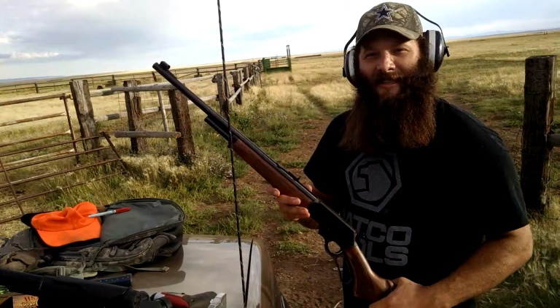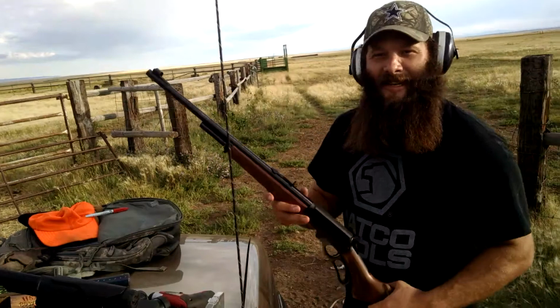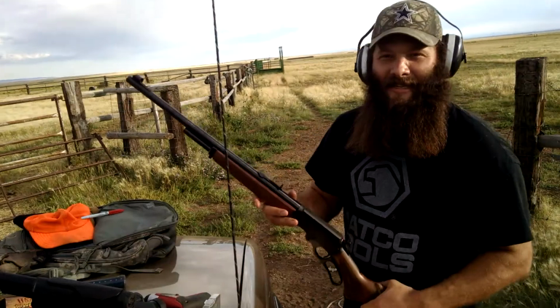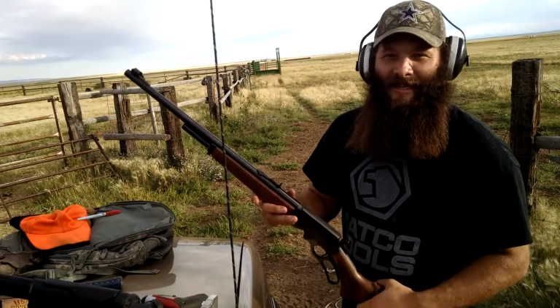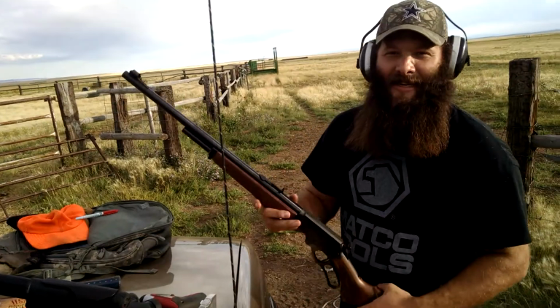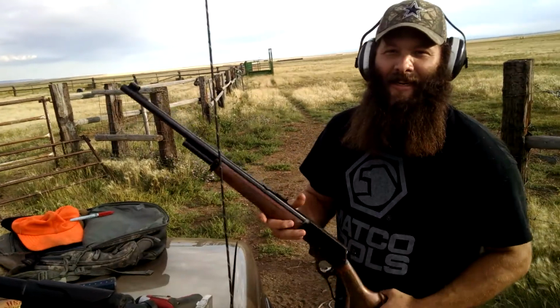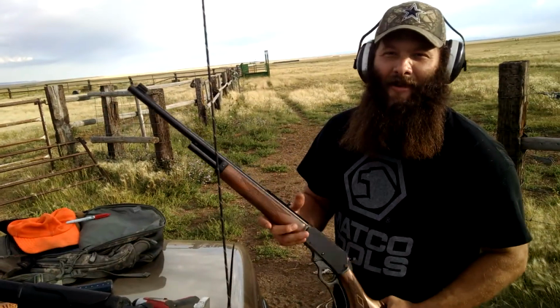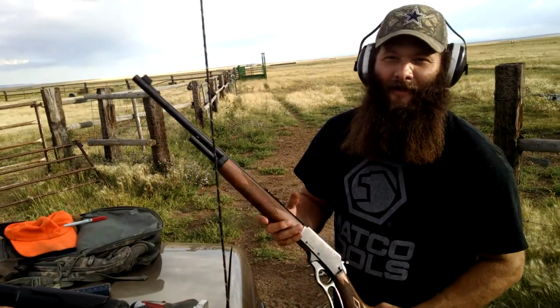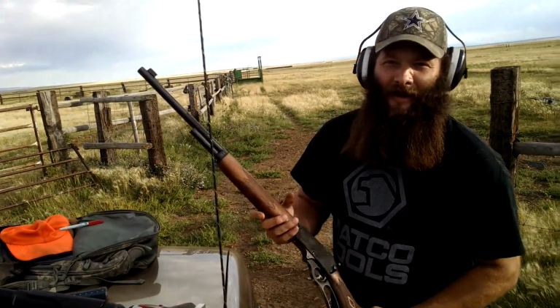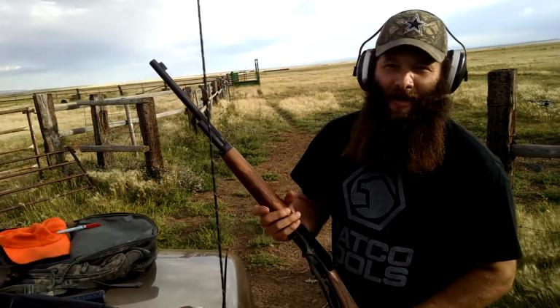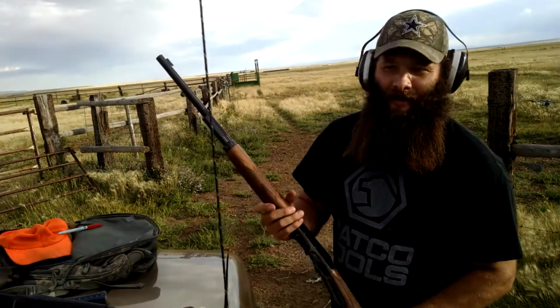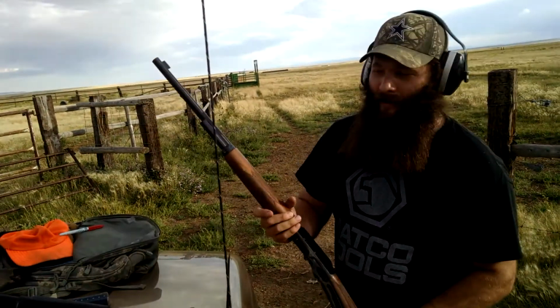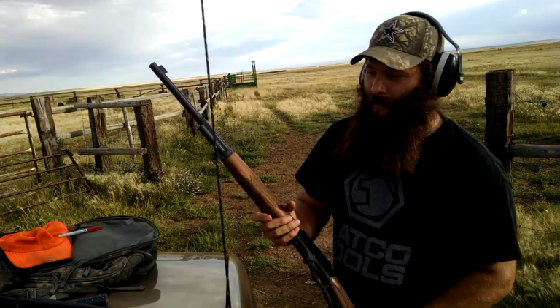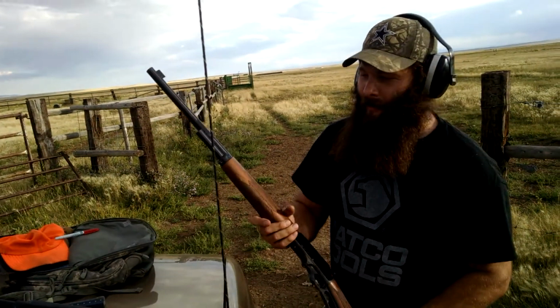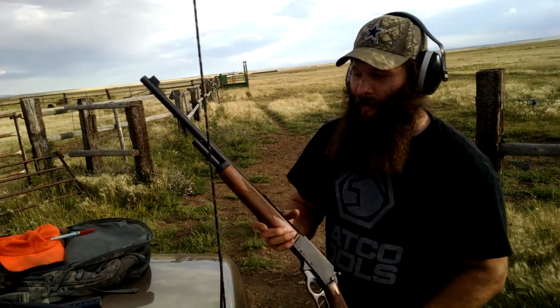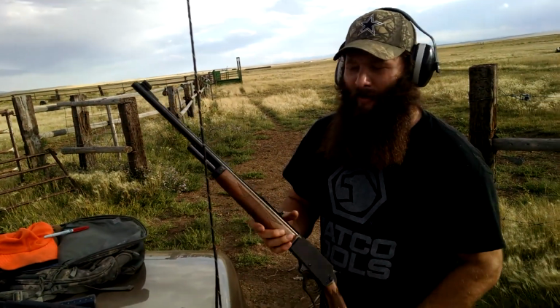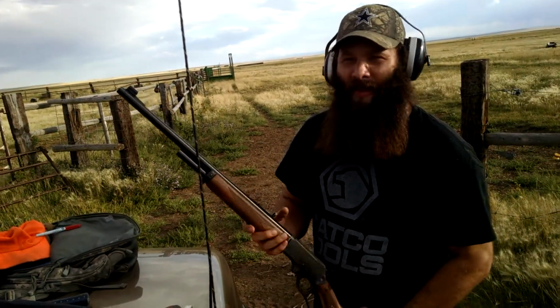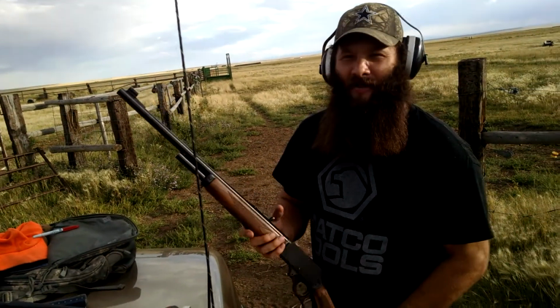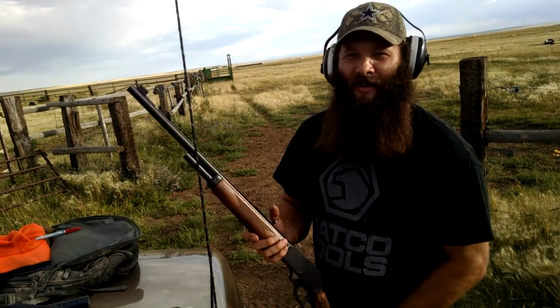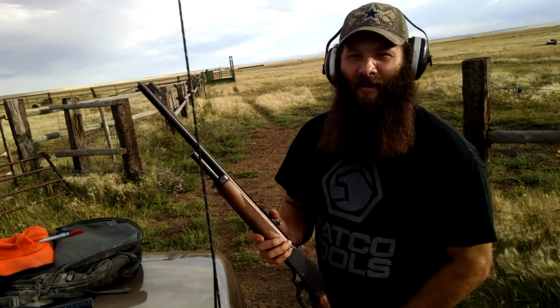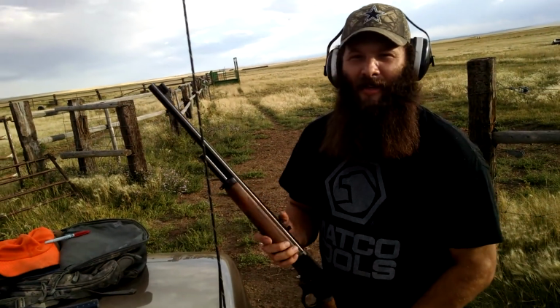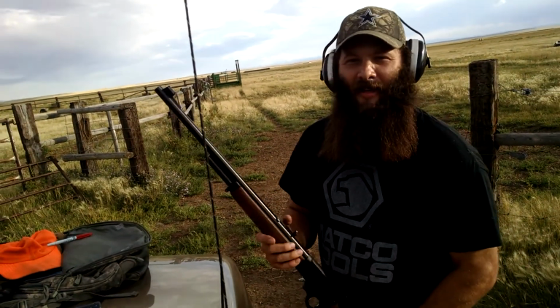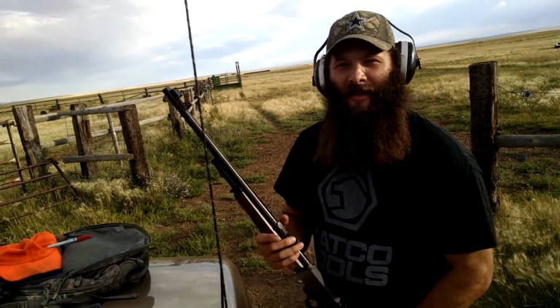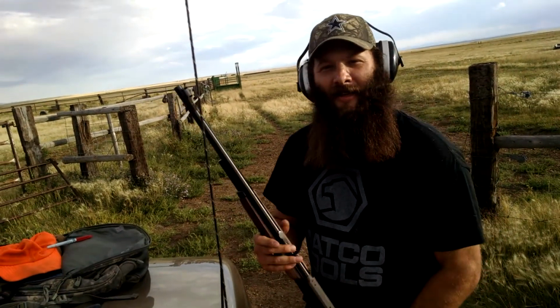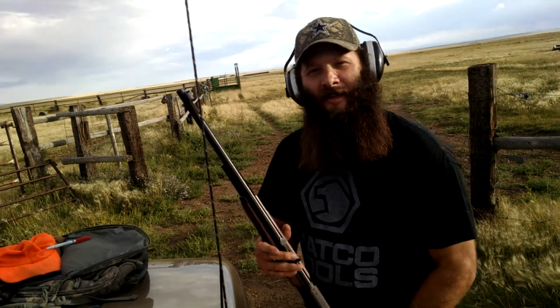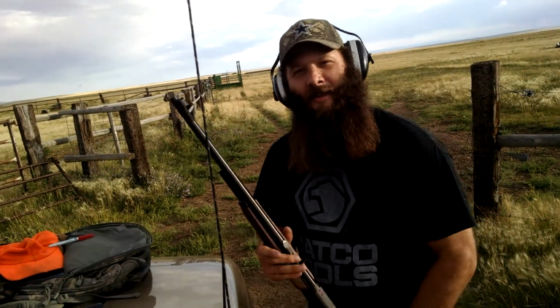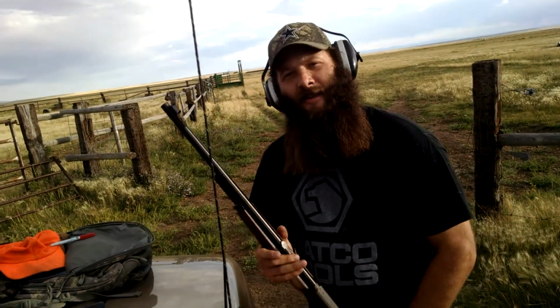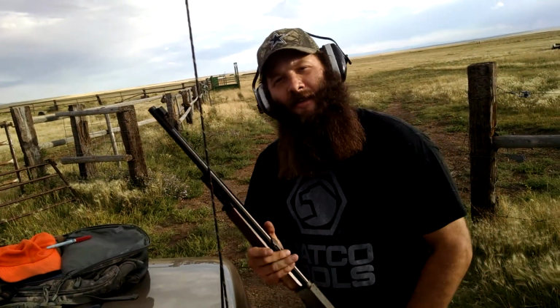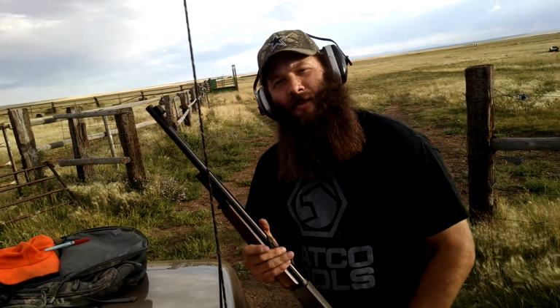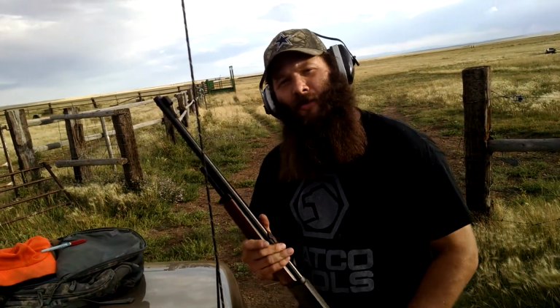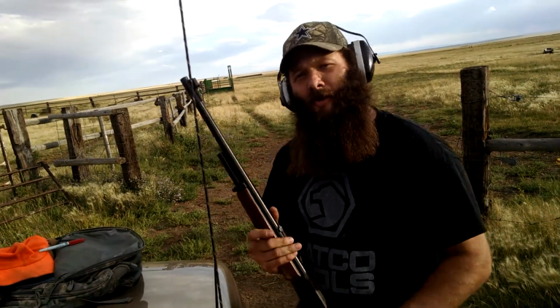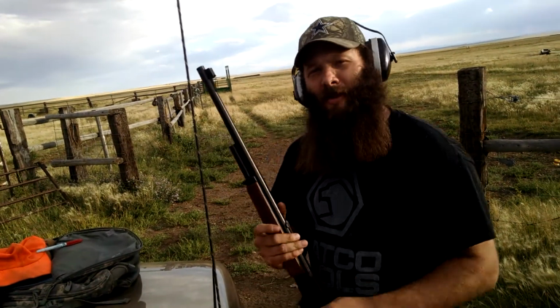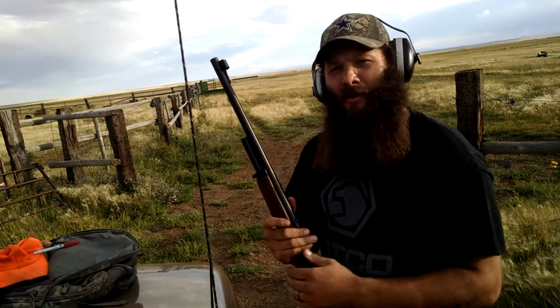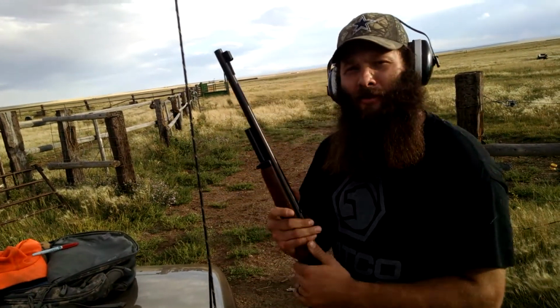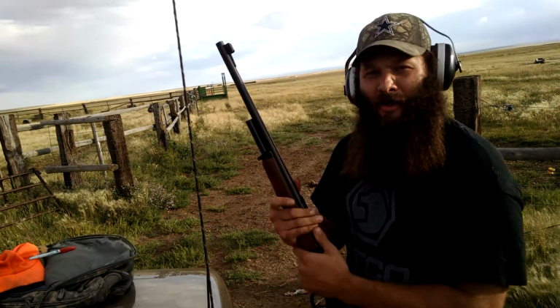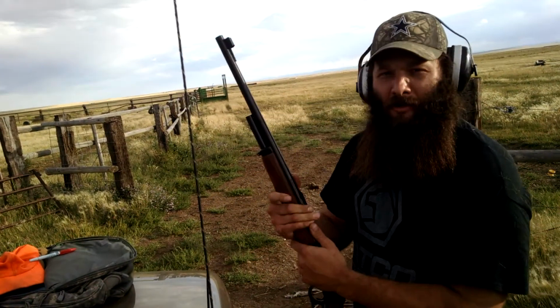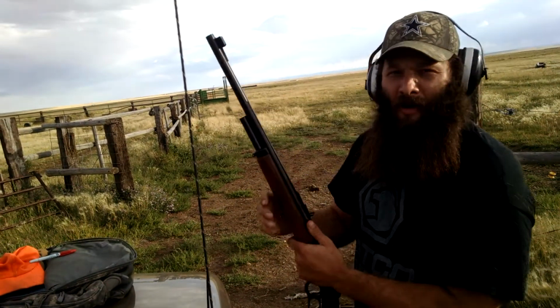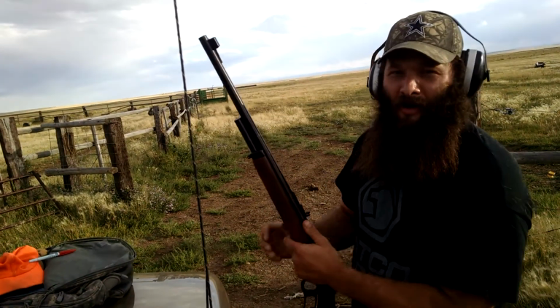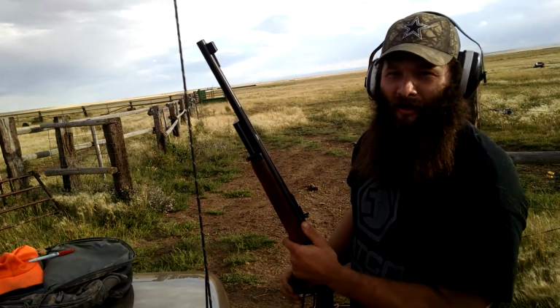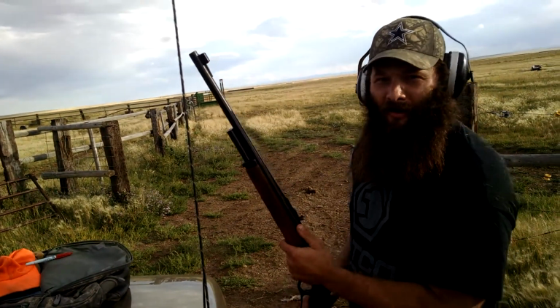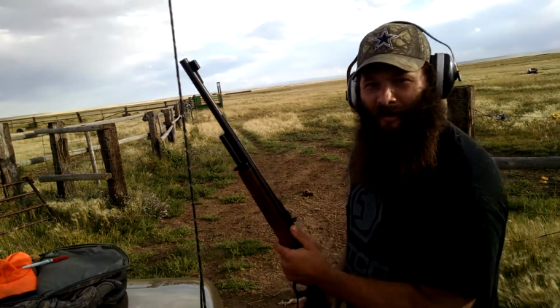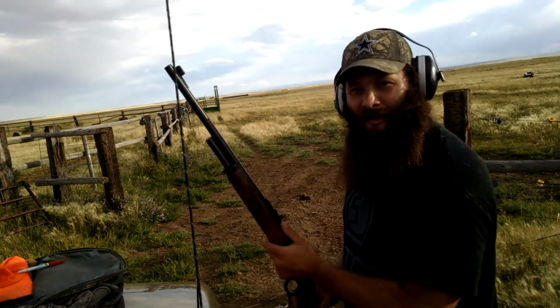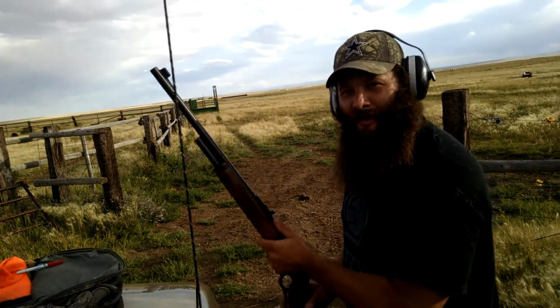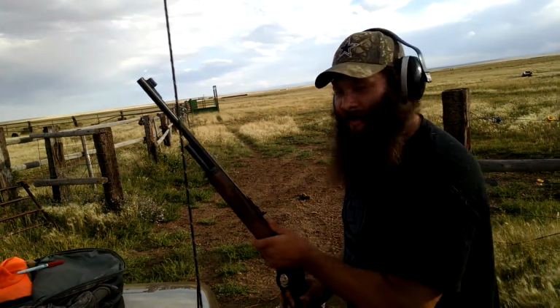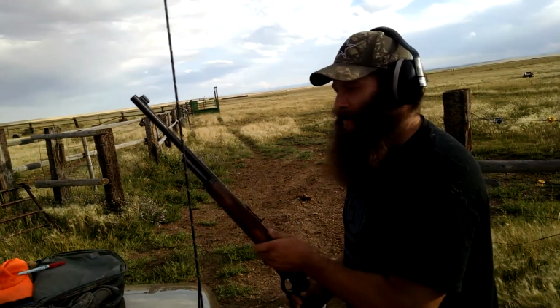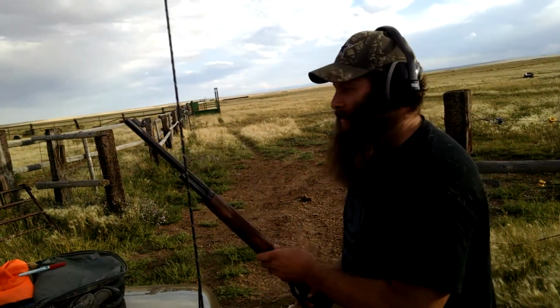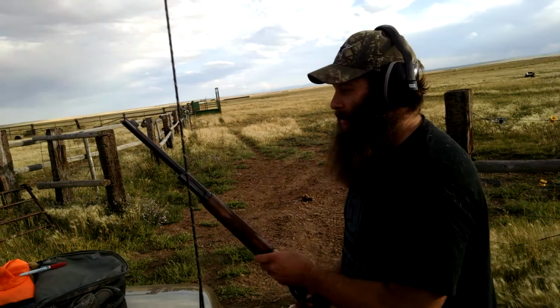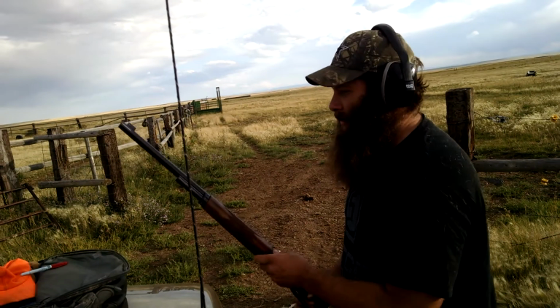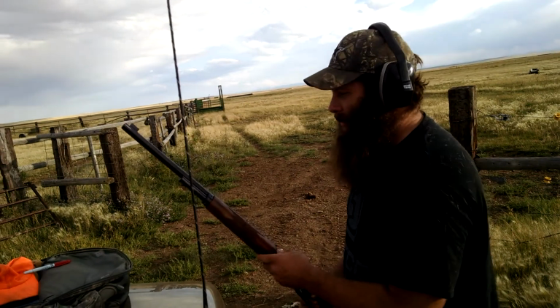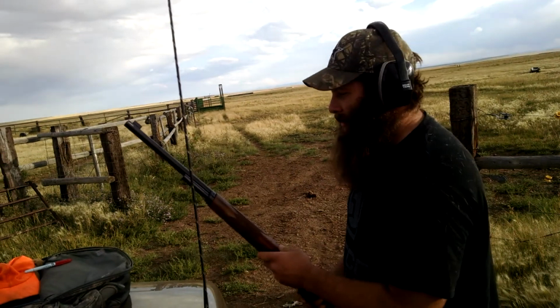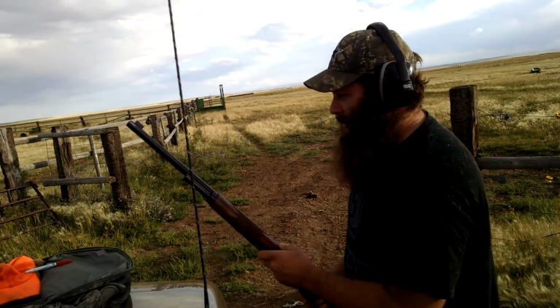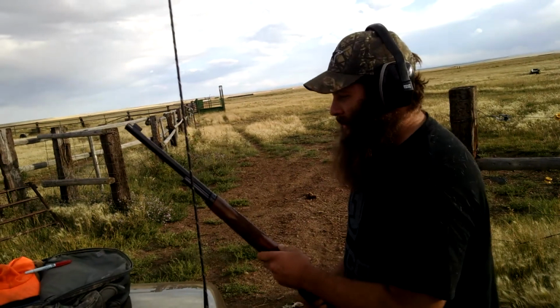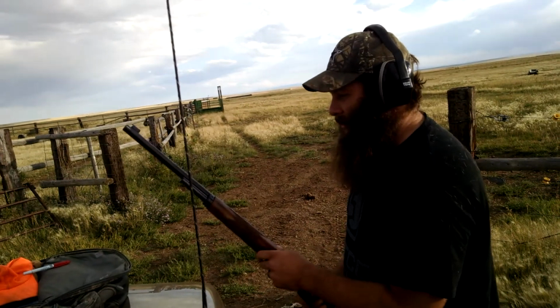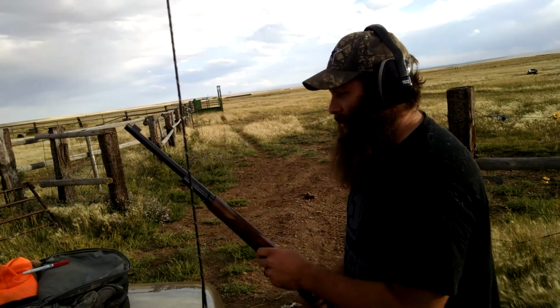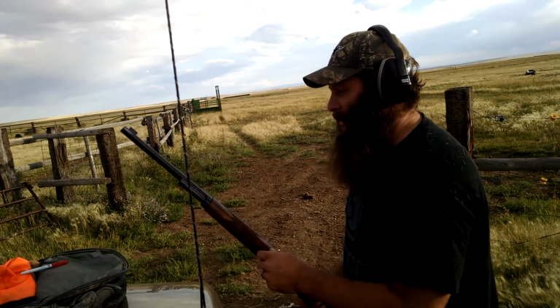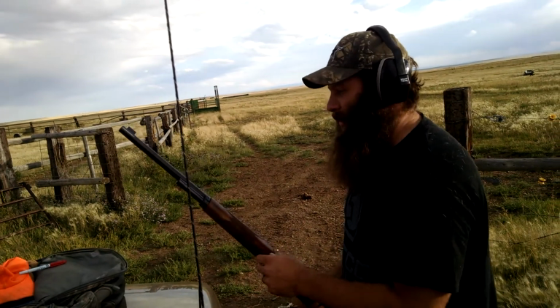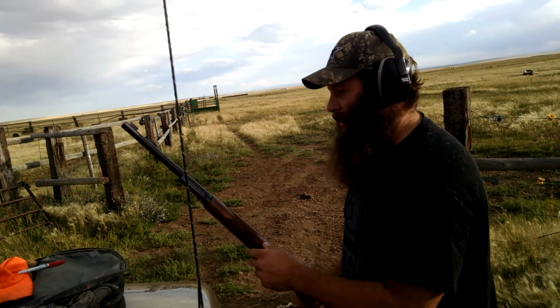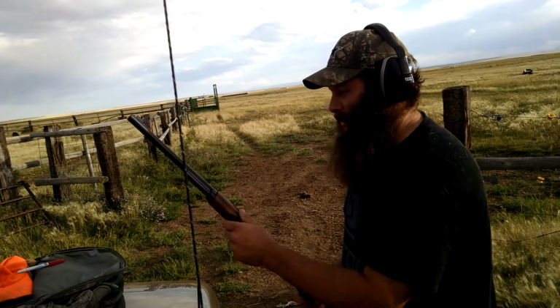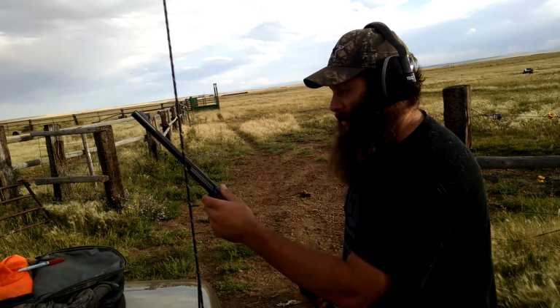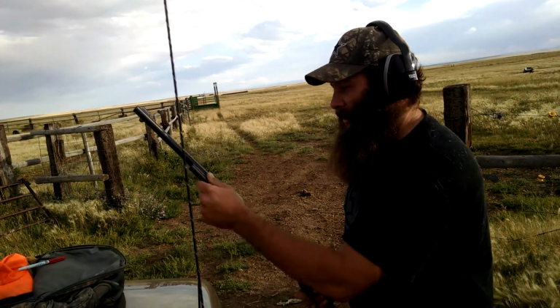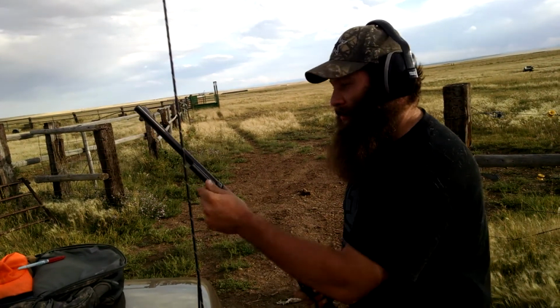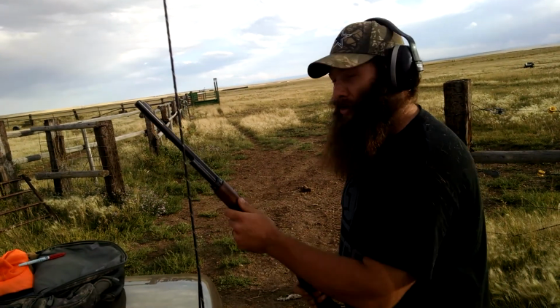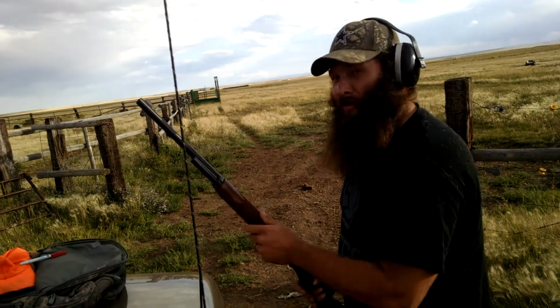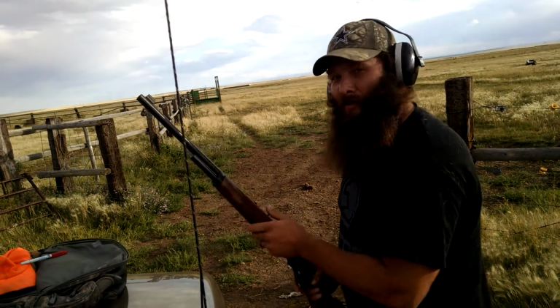1895, 45-70, 22-inch barrel, and this thing kicks like a mule.